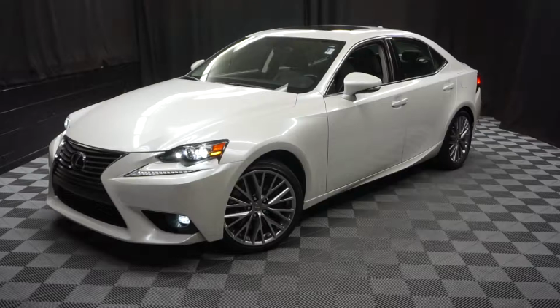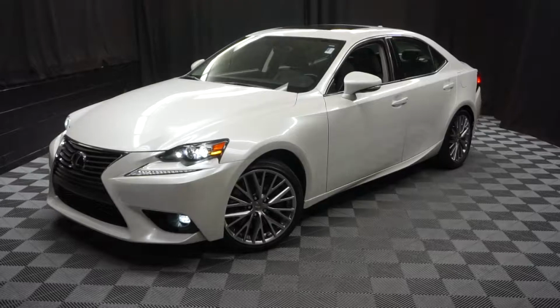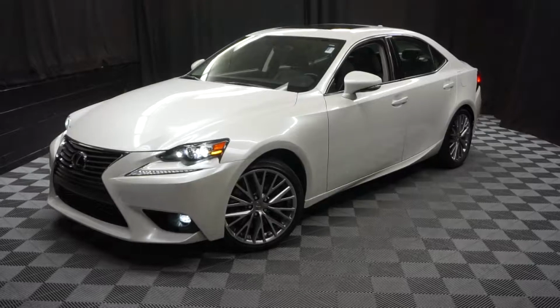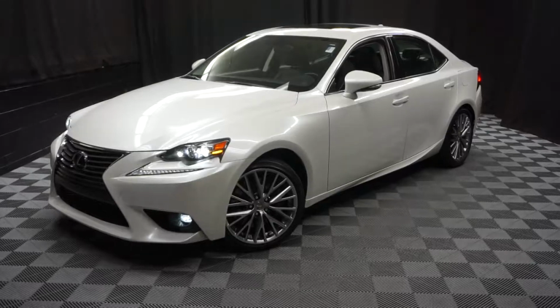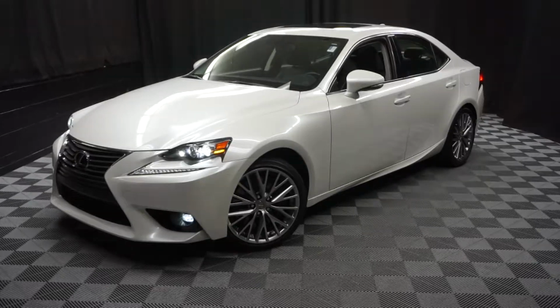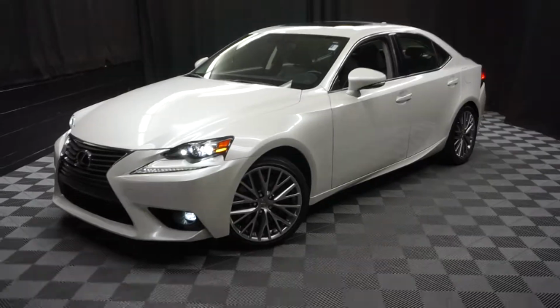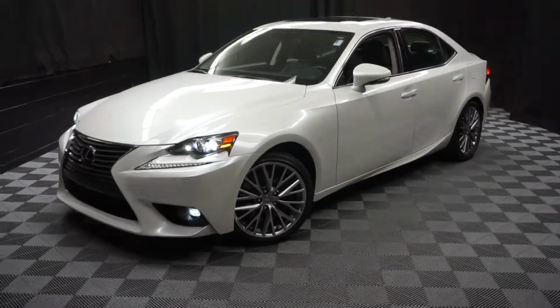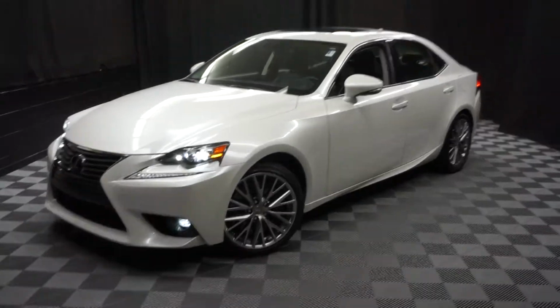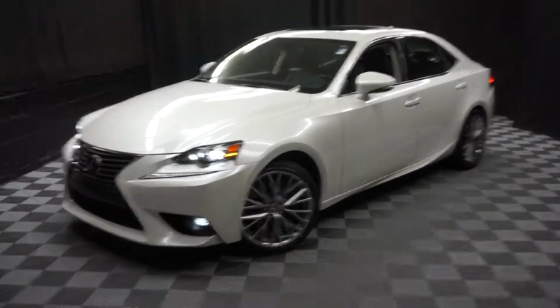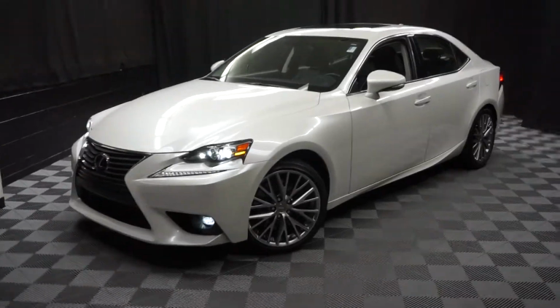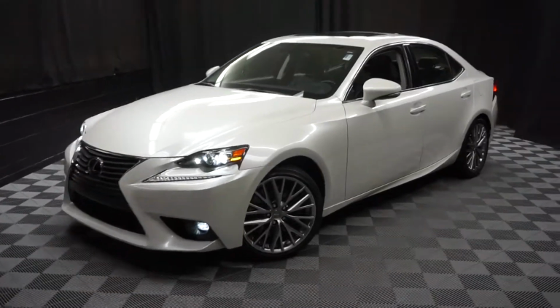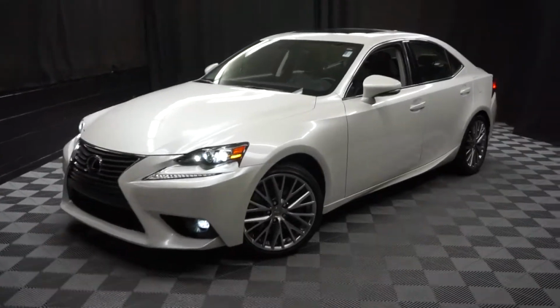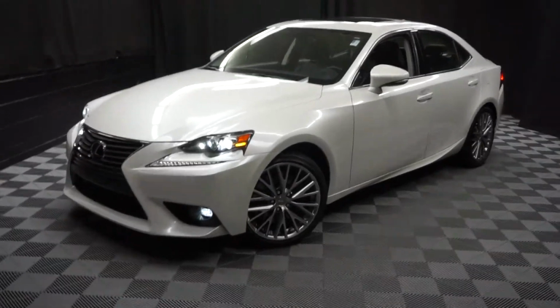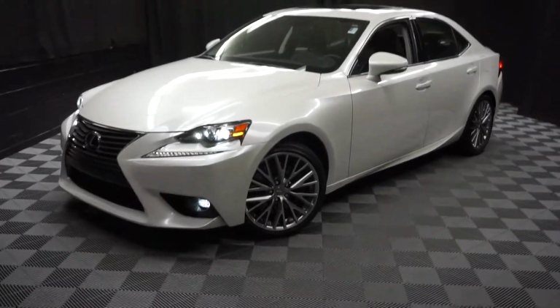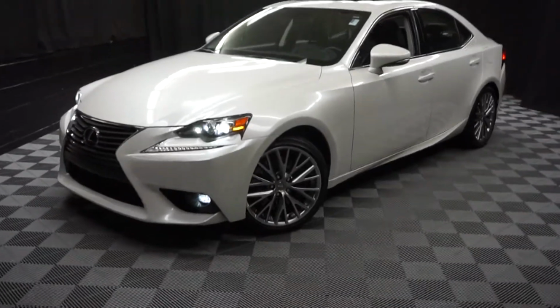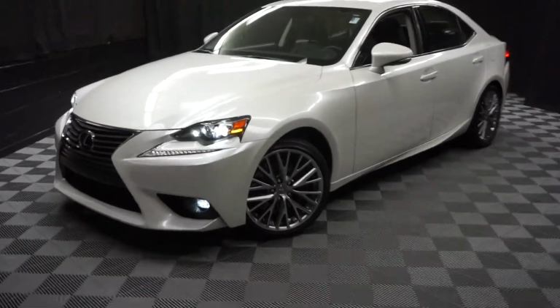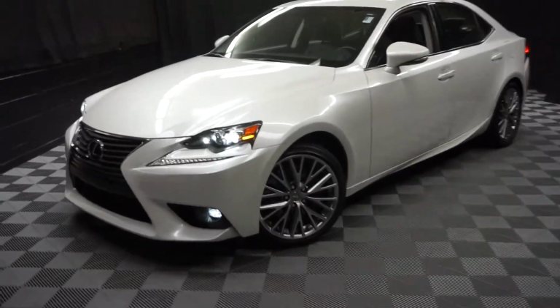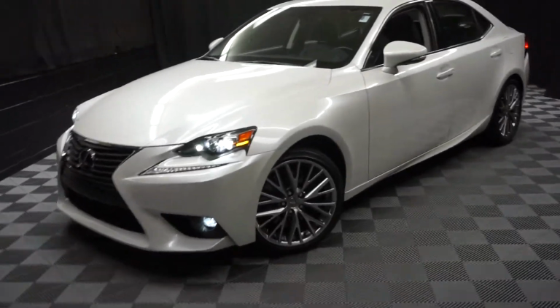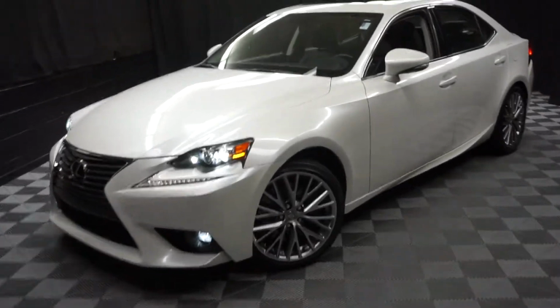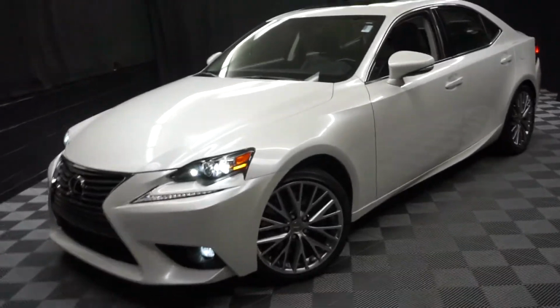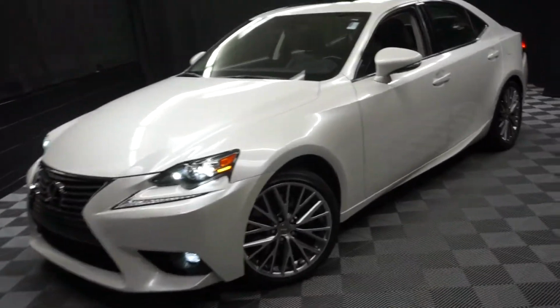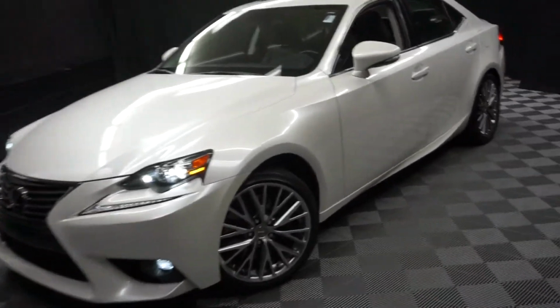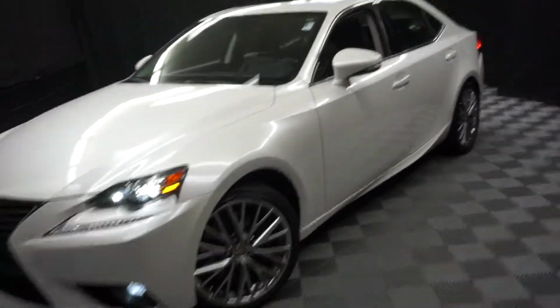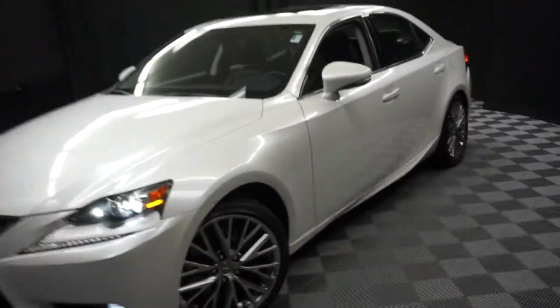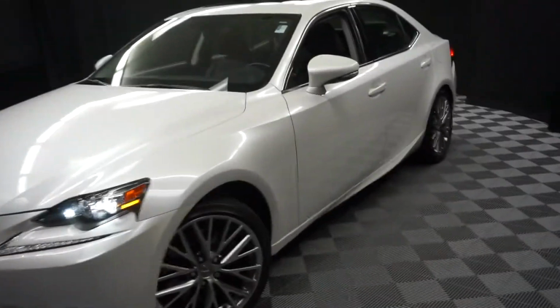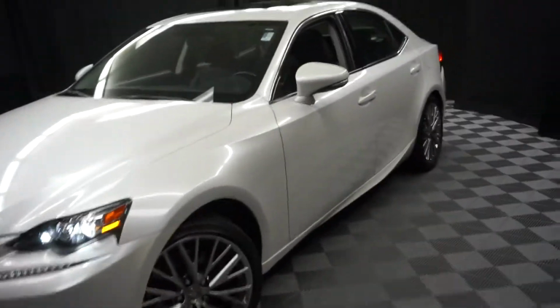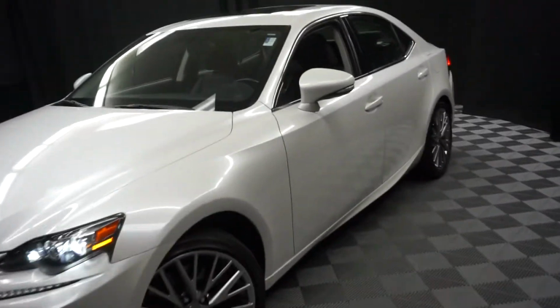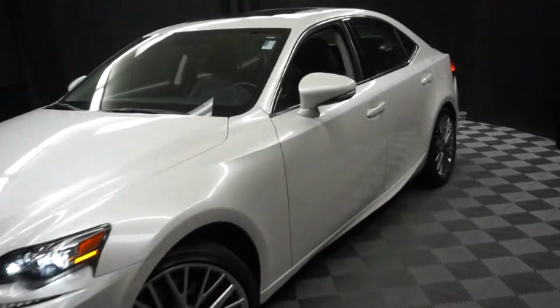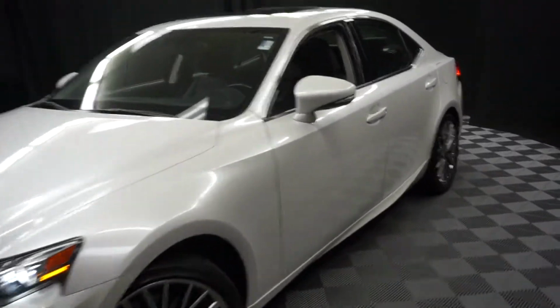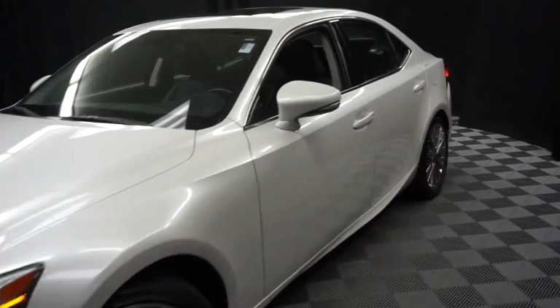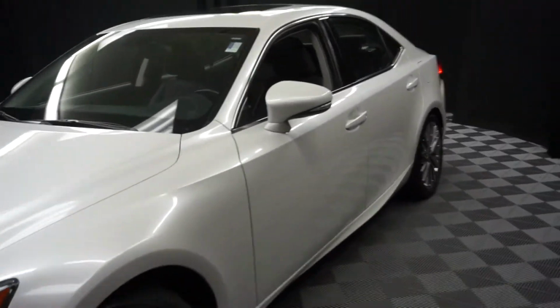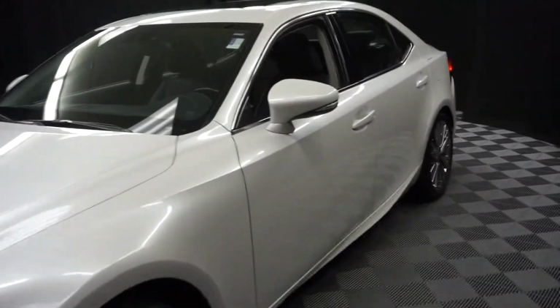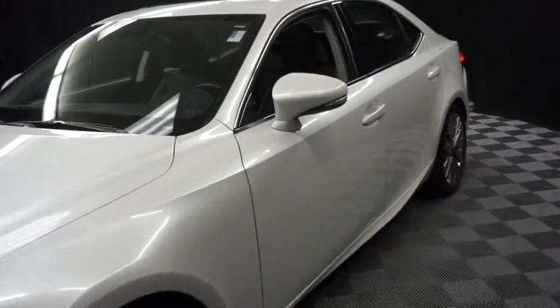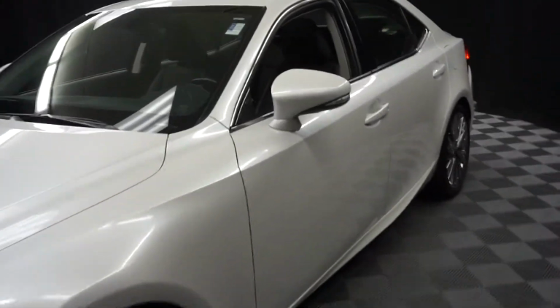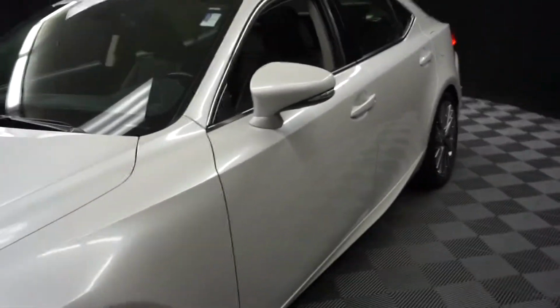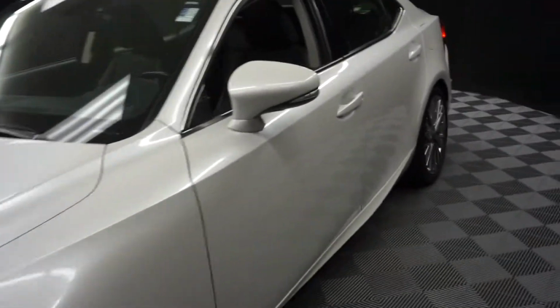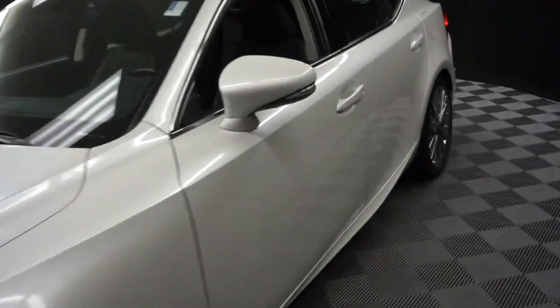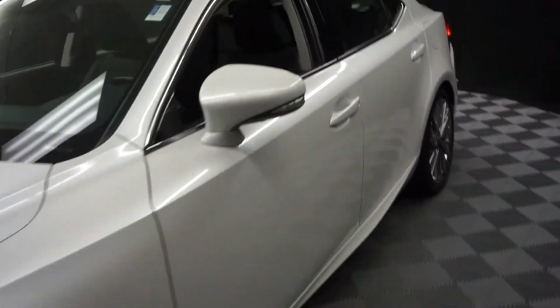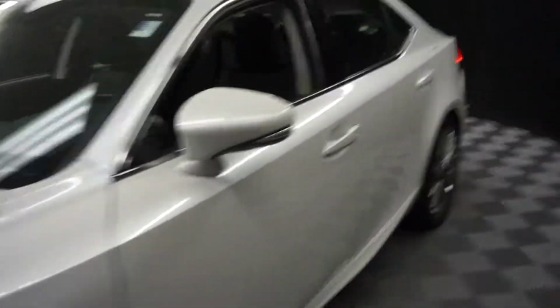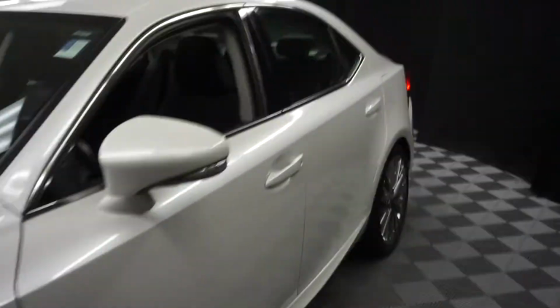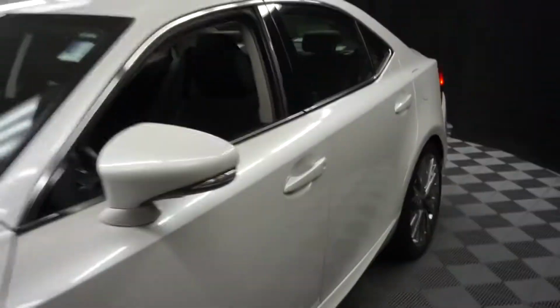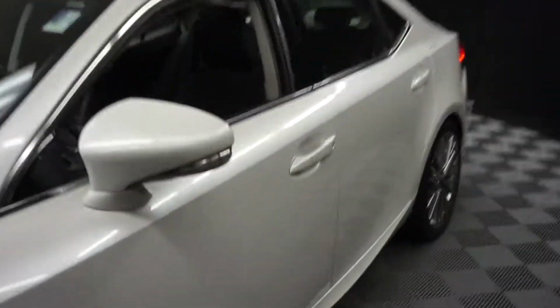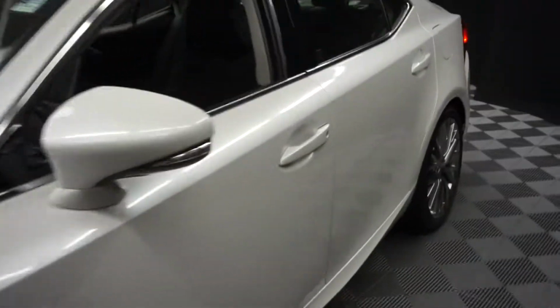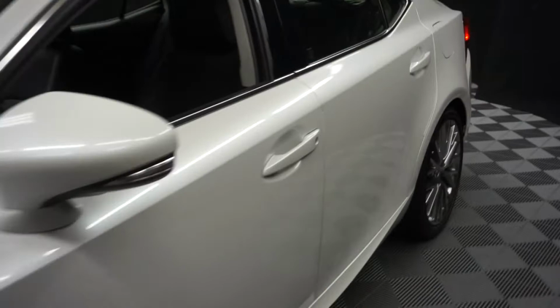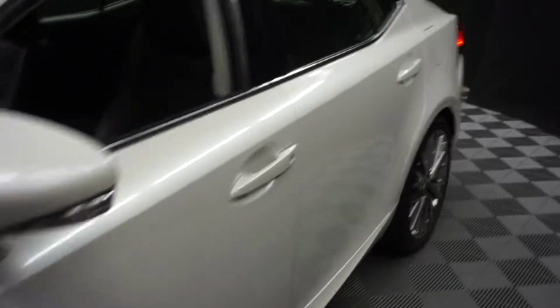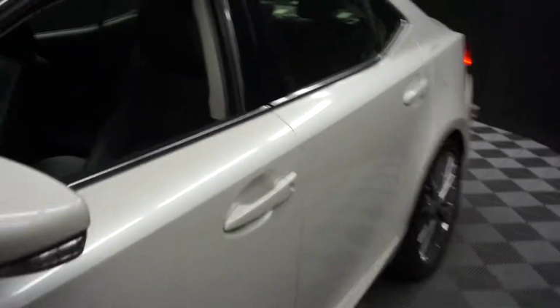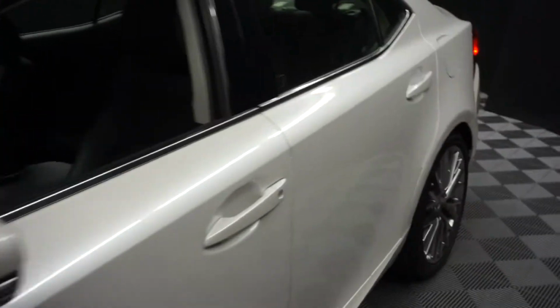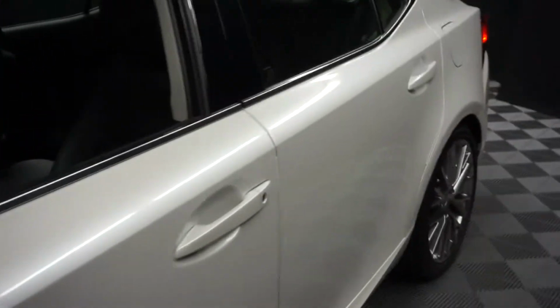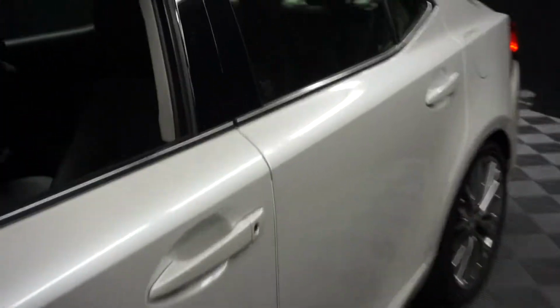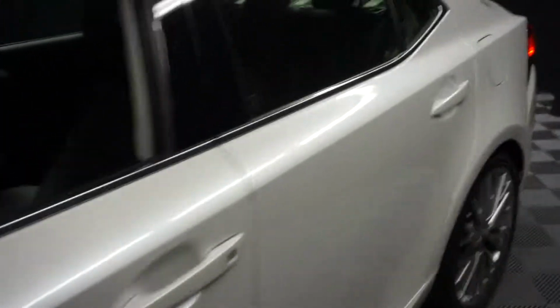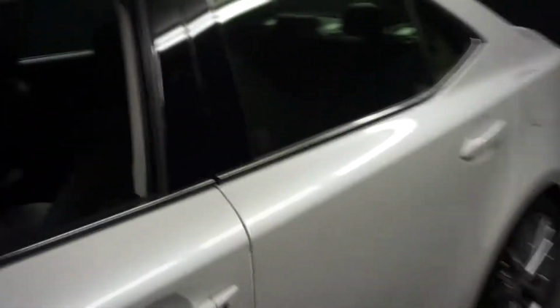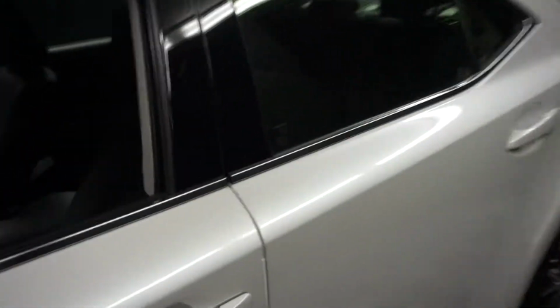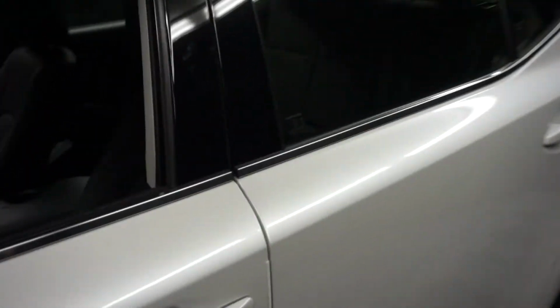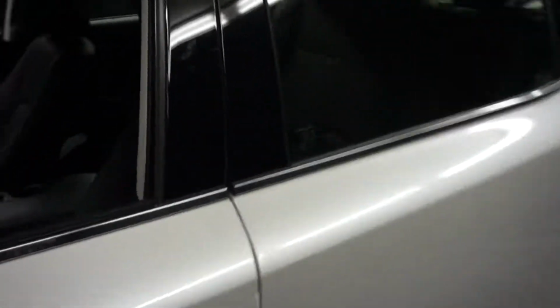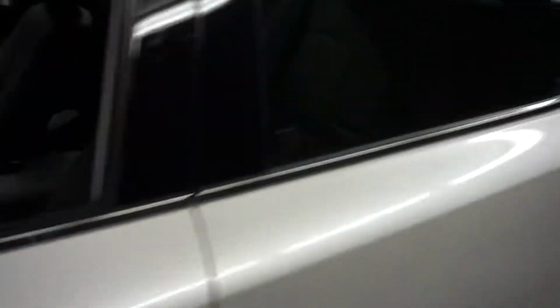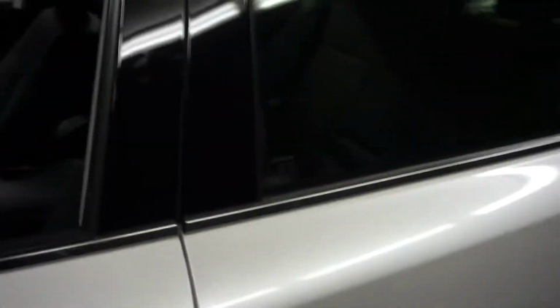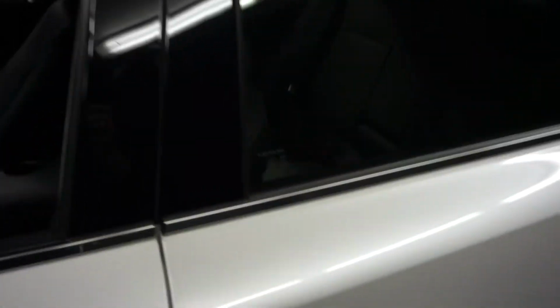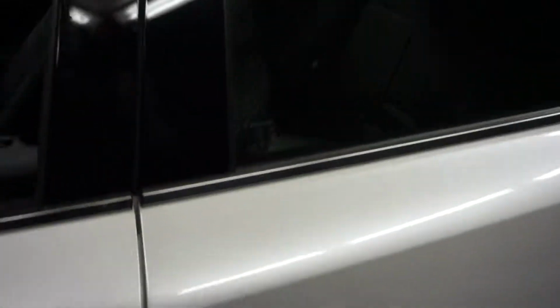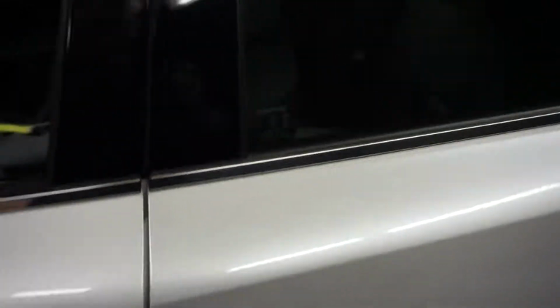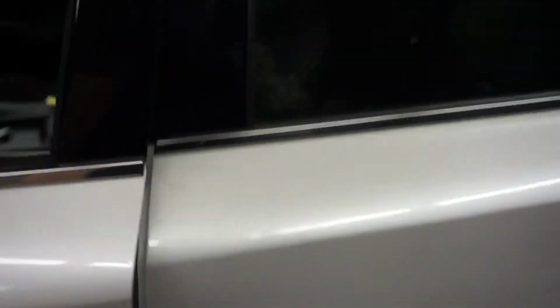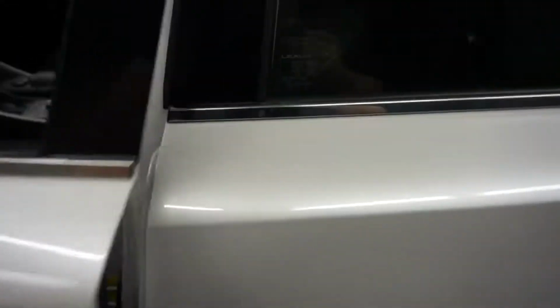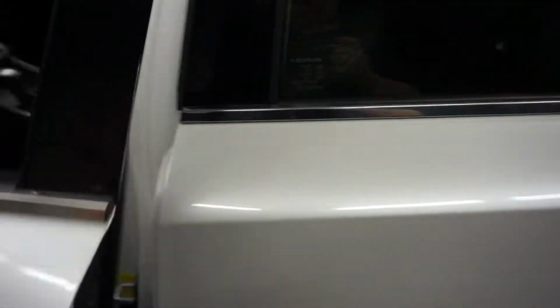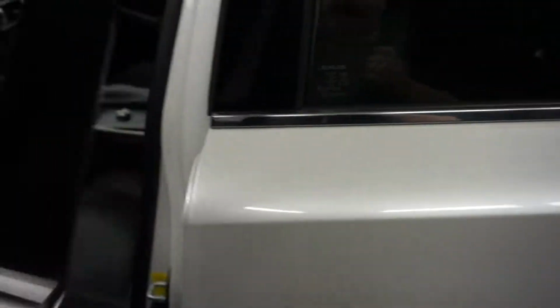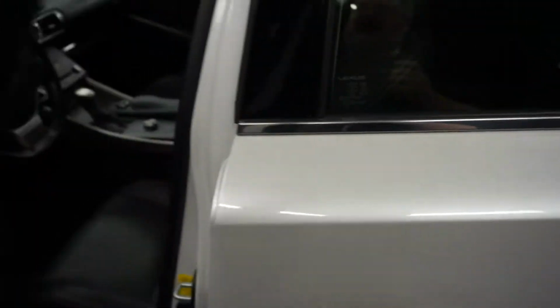All right, car shoppers, welcome back to Lexus of Wilmington. Just sat in the order of inventories, this 2016 Lexus IS 300.